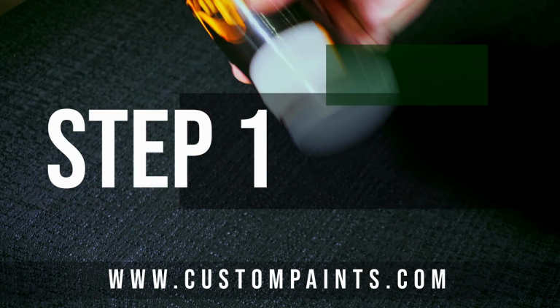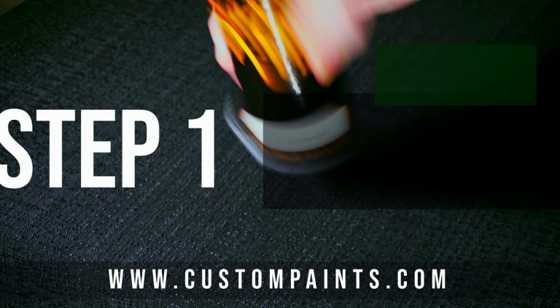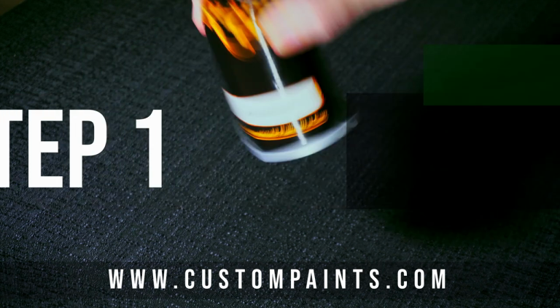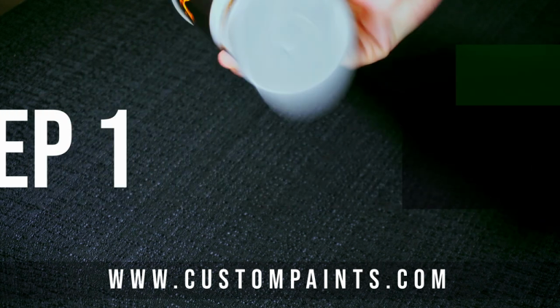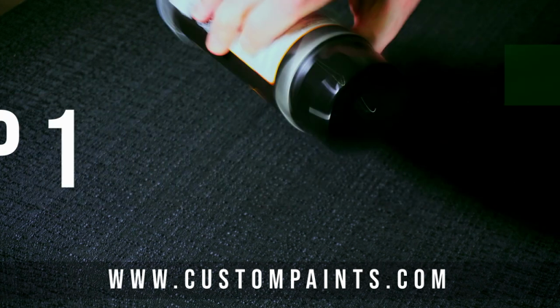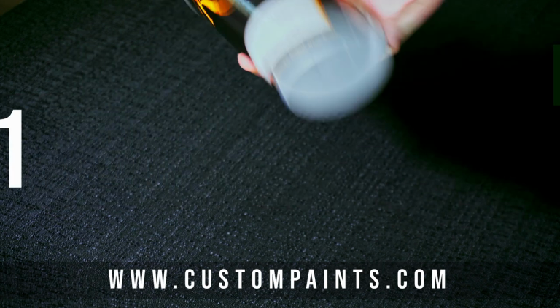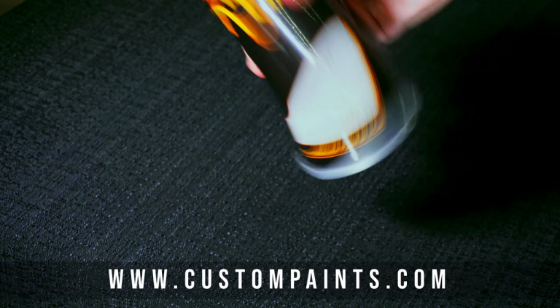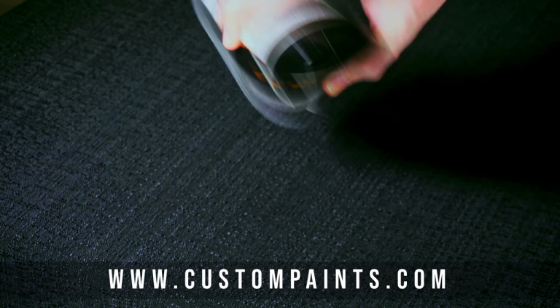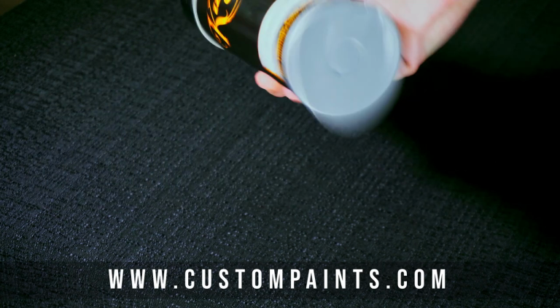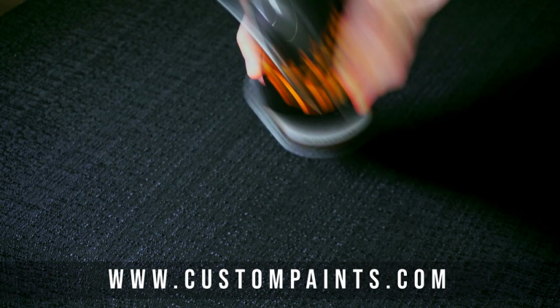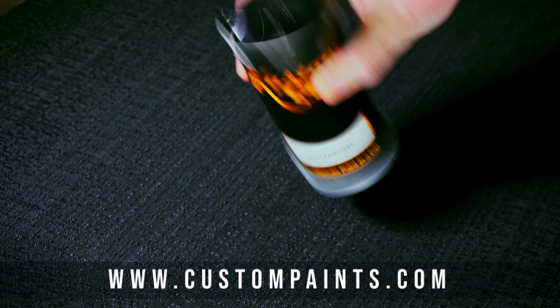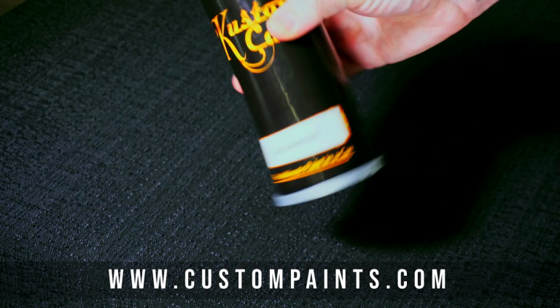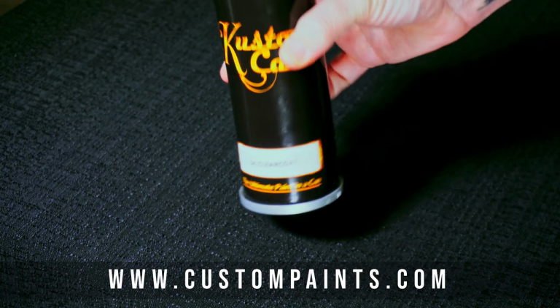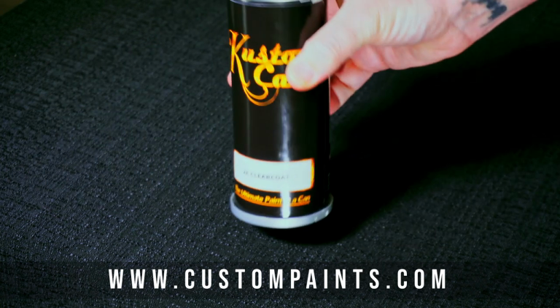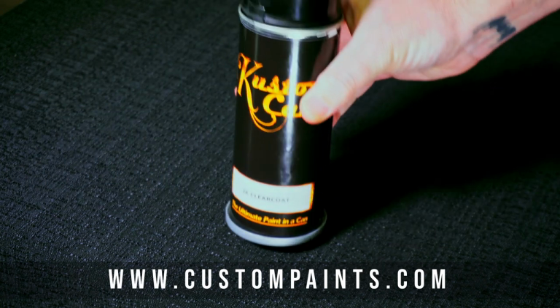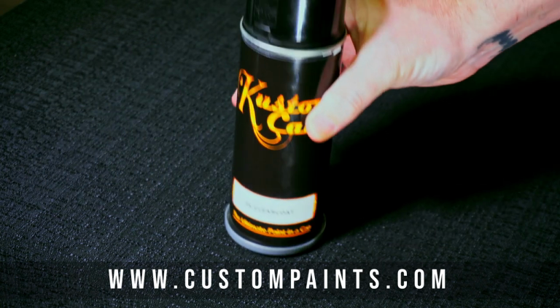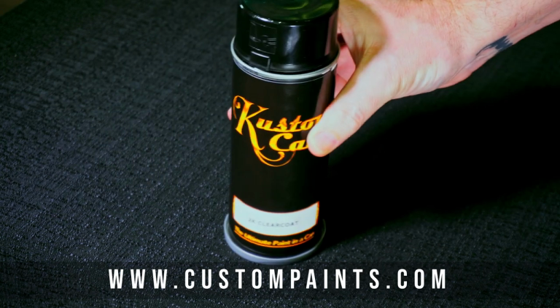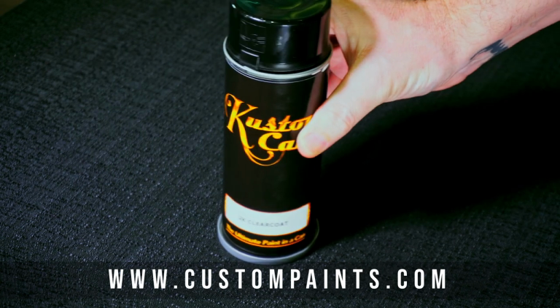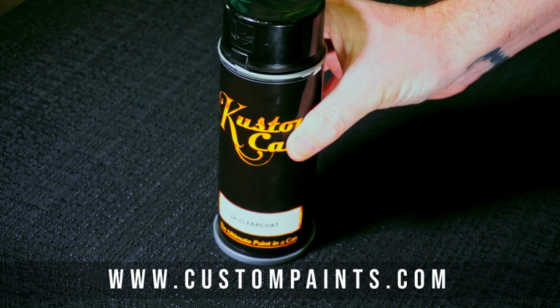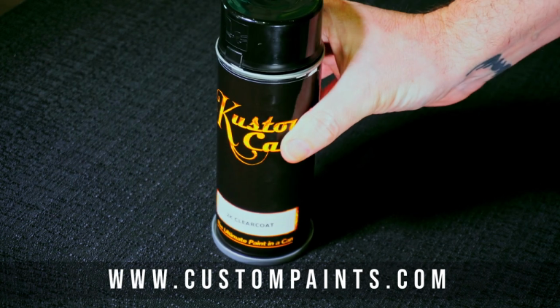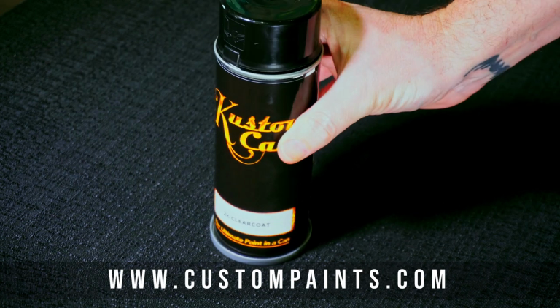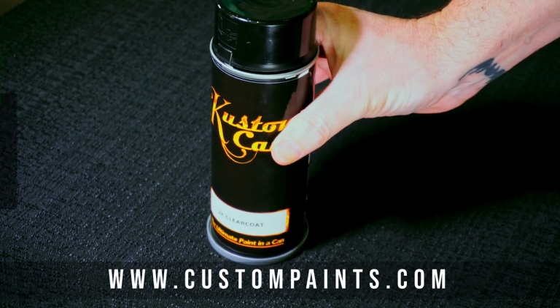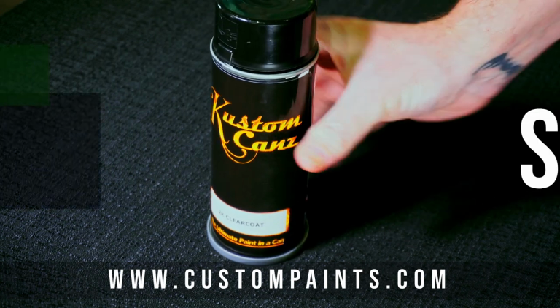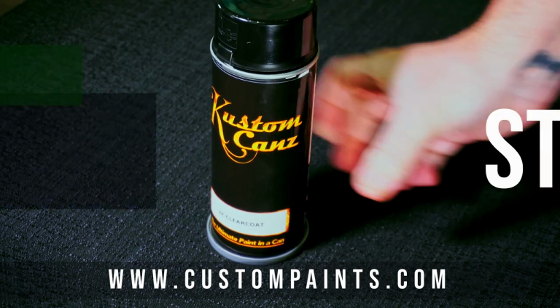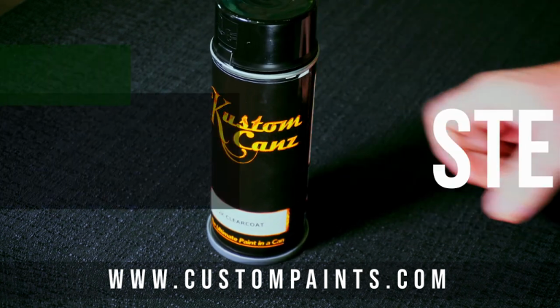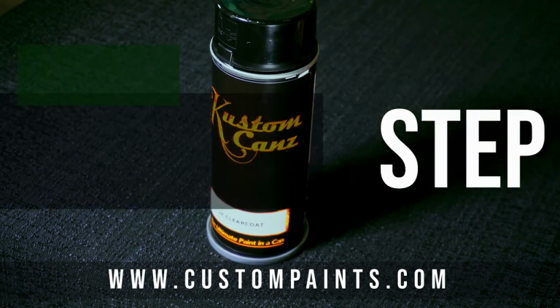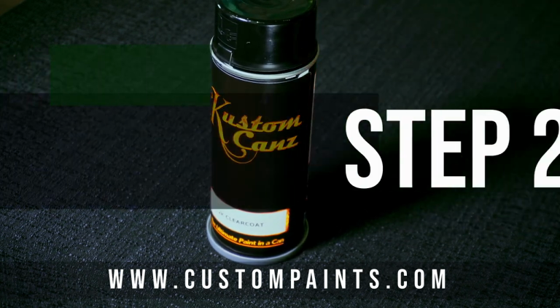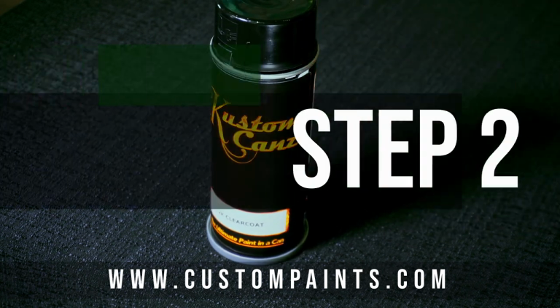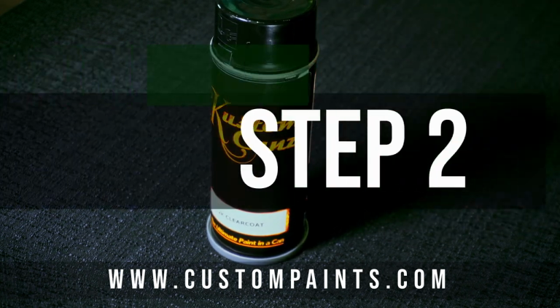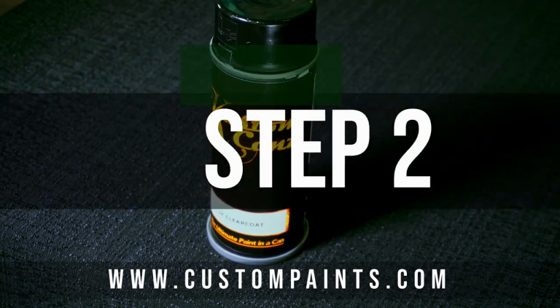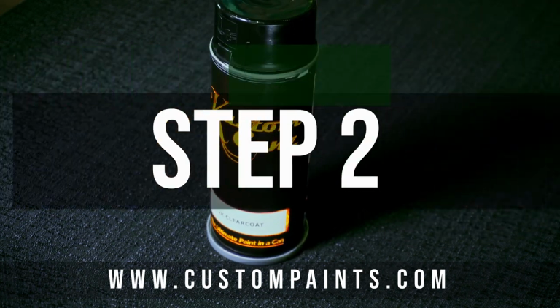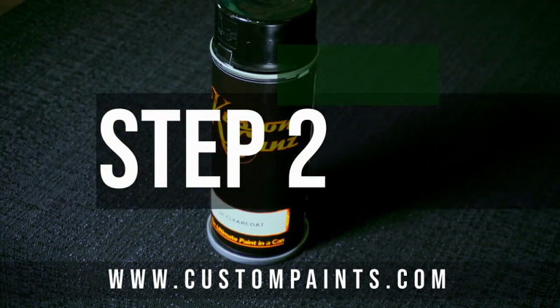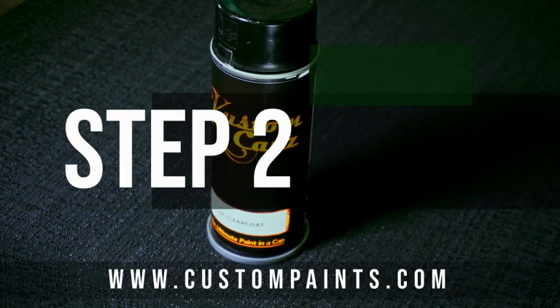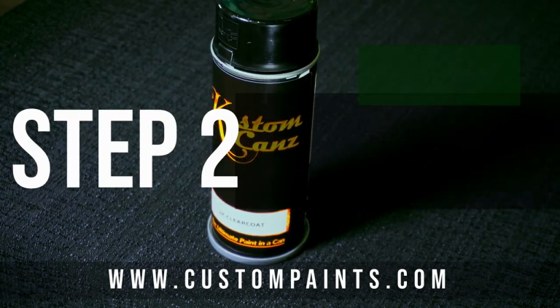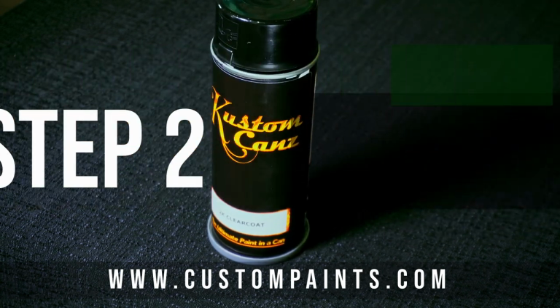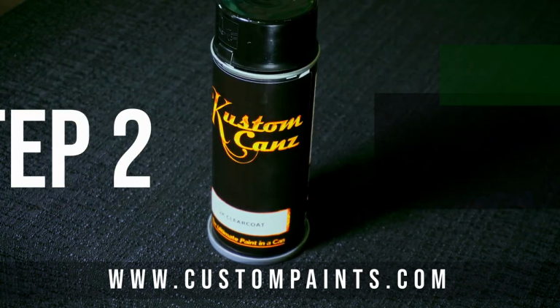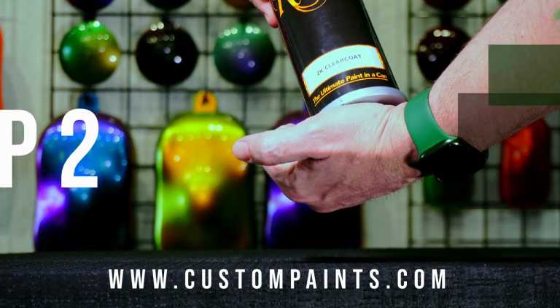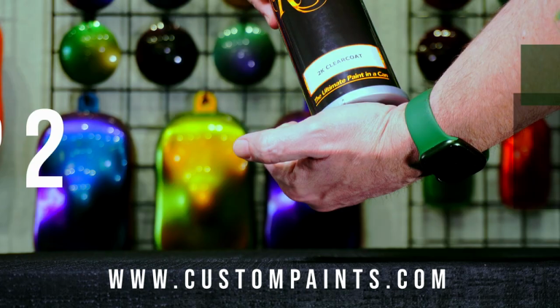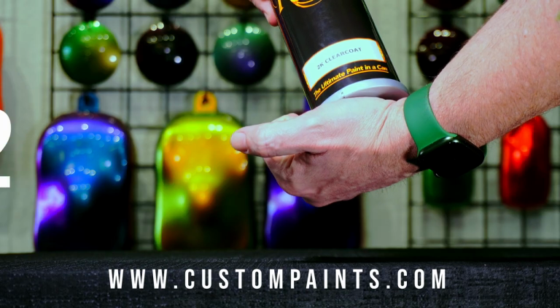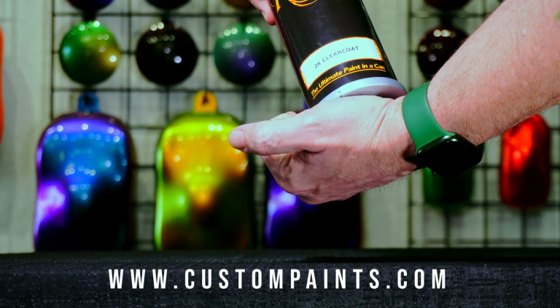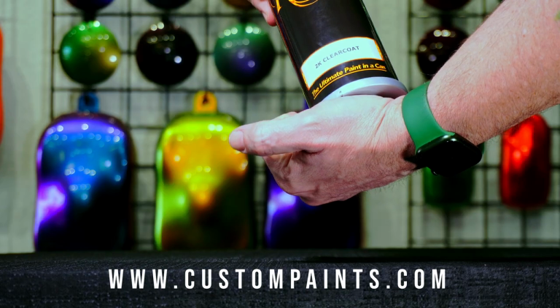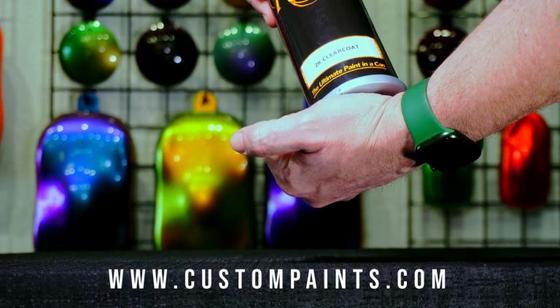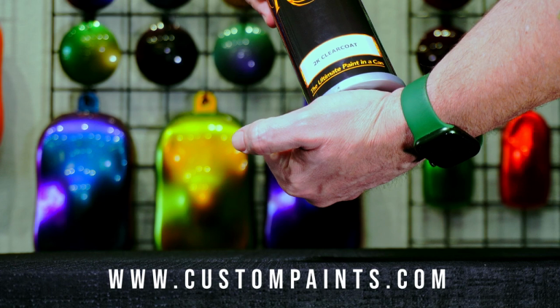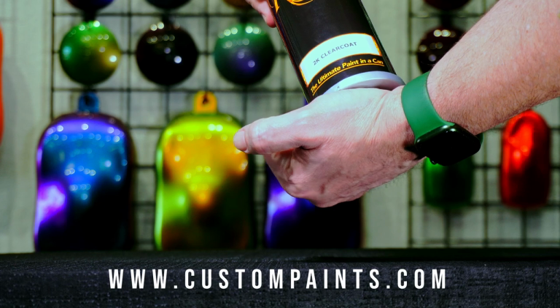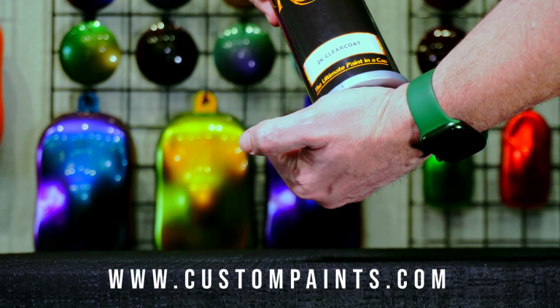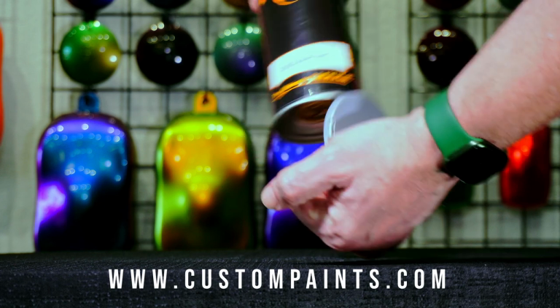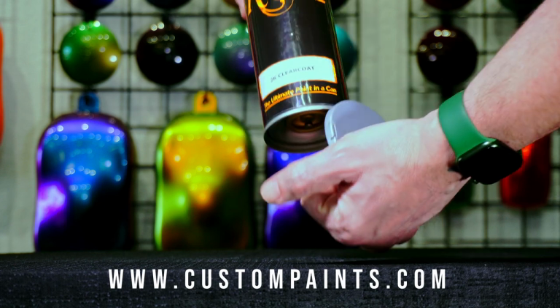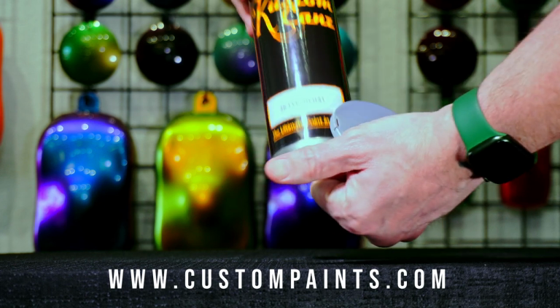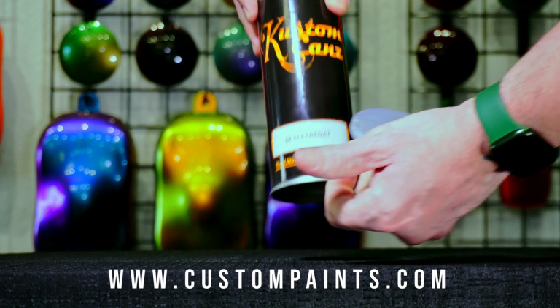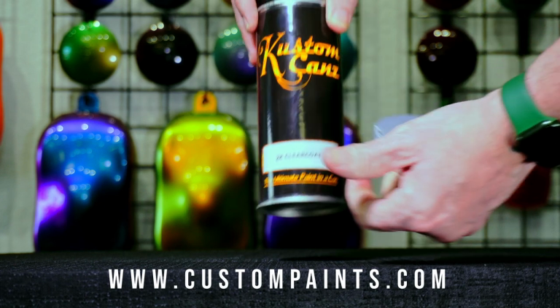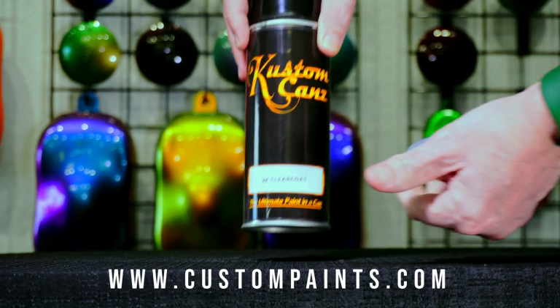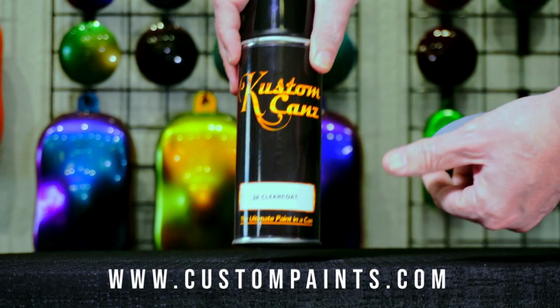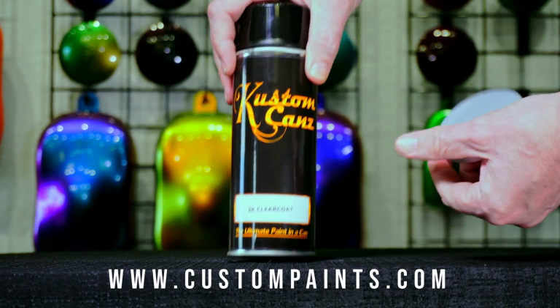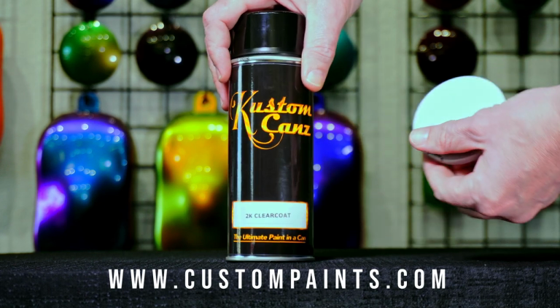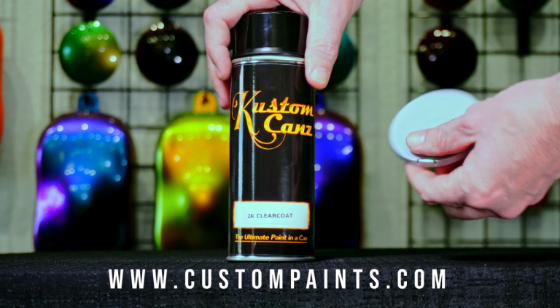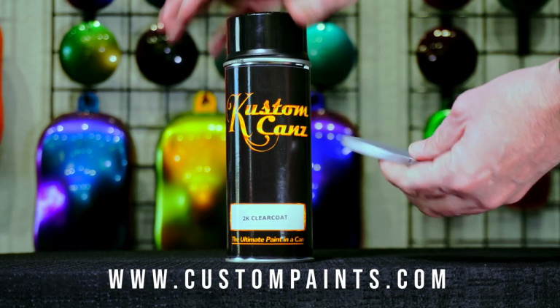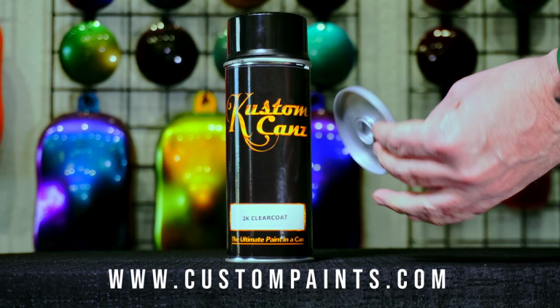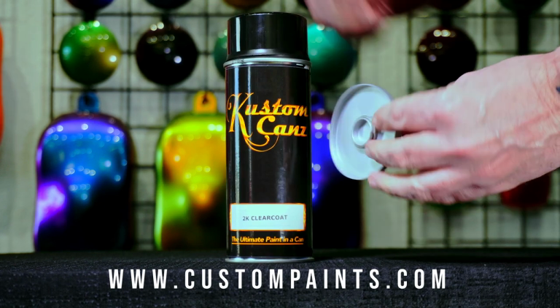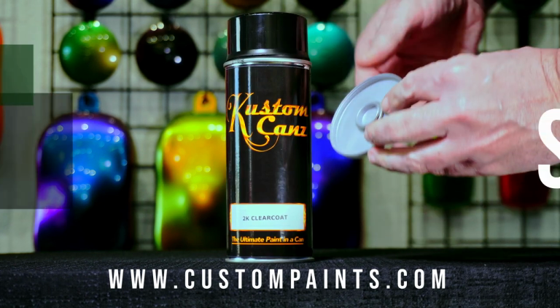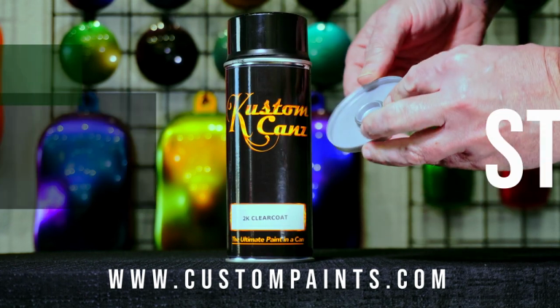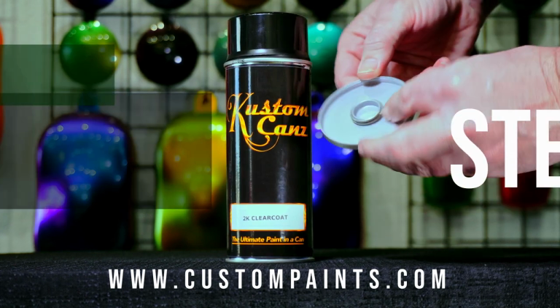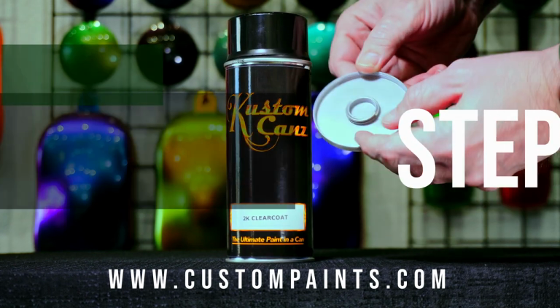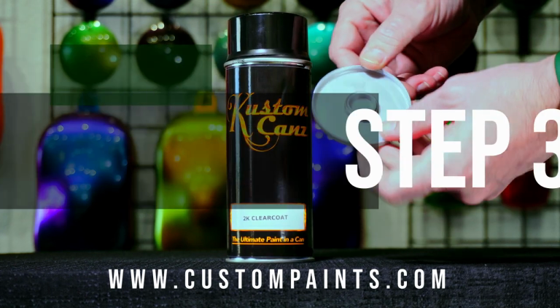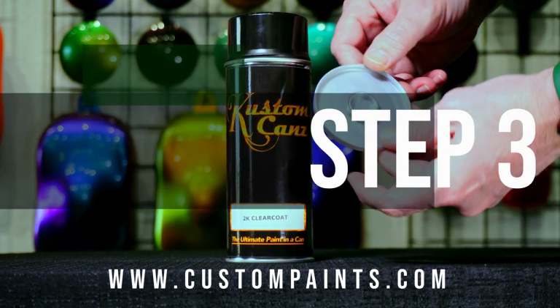Step 1: We recommend shaking the can initially for about a minute. Step 2: Remove the gray cap from the bottom to reveal the metal ring.